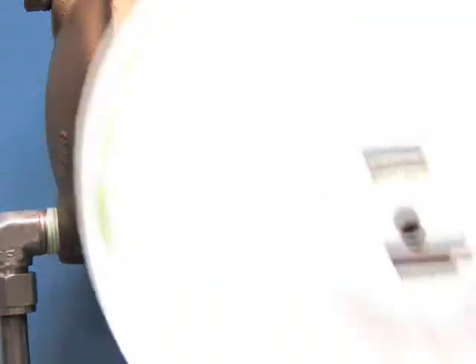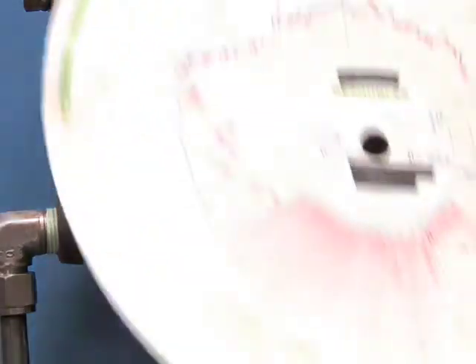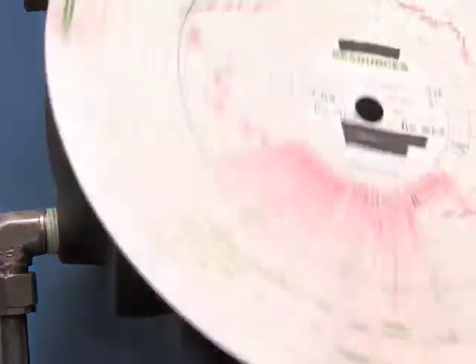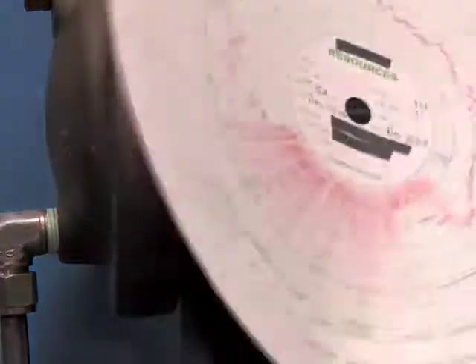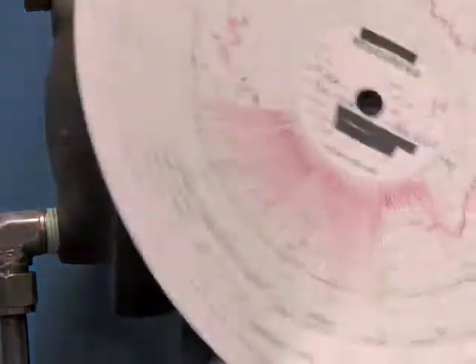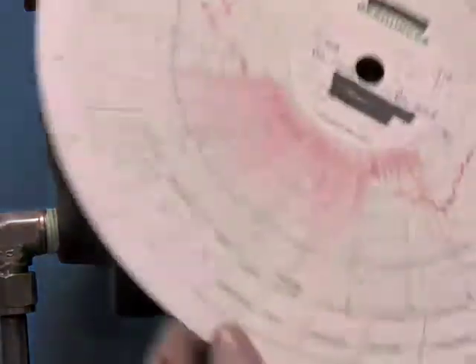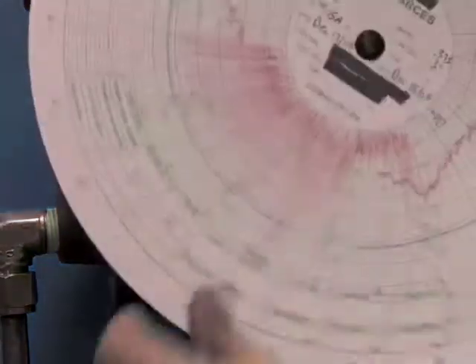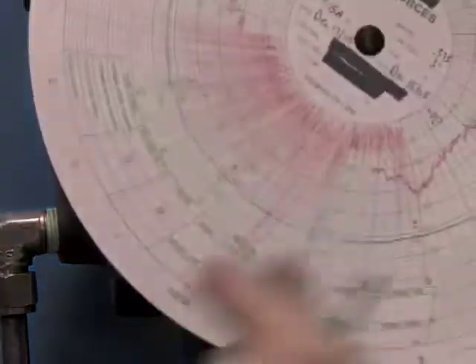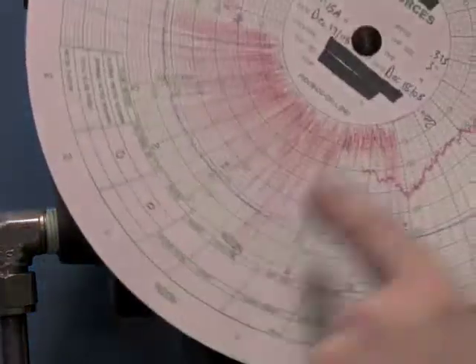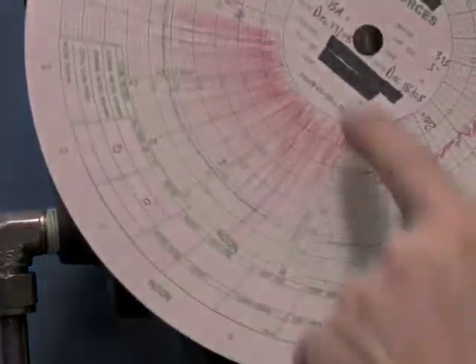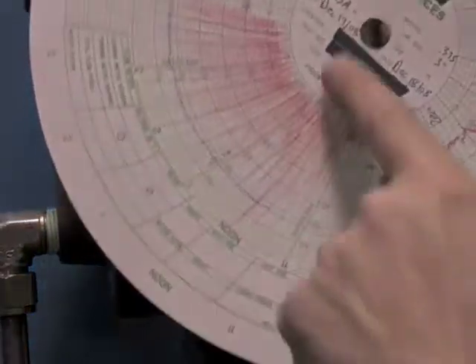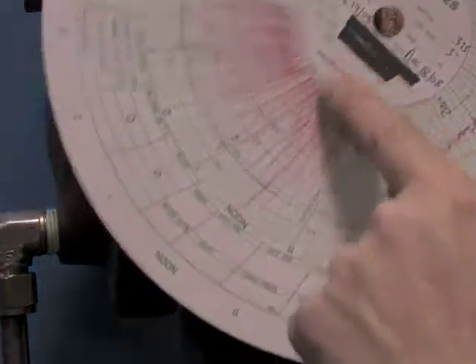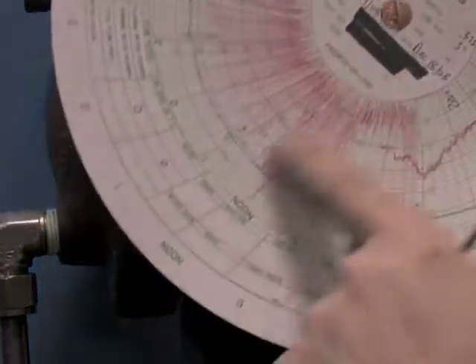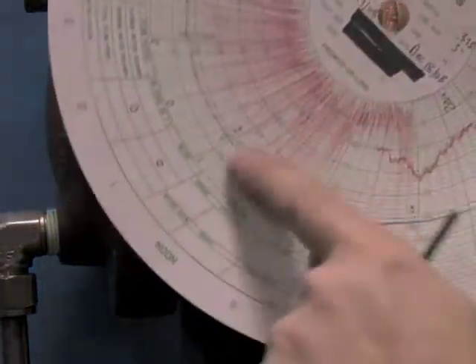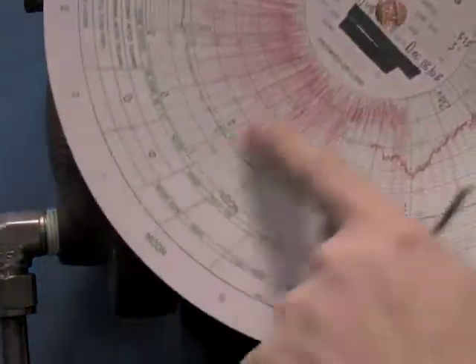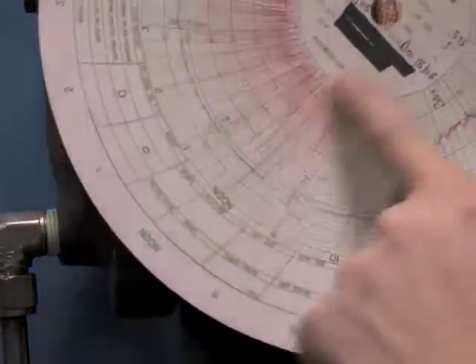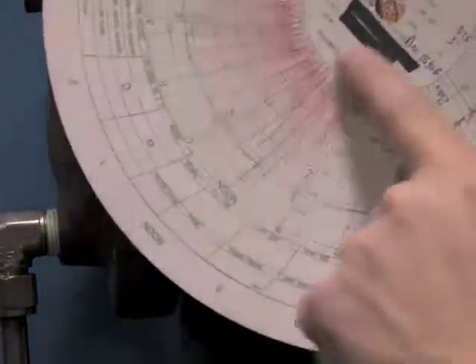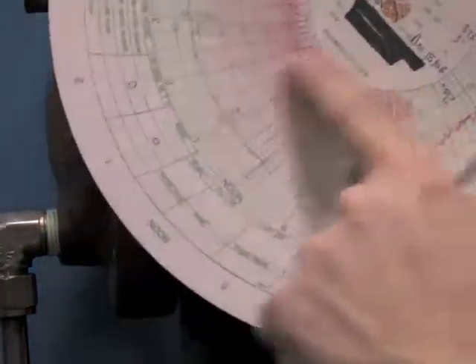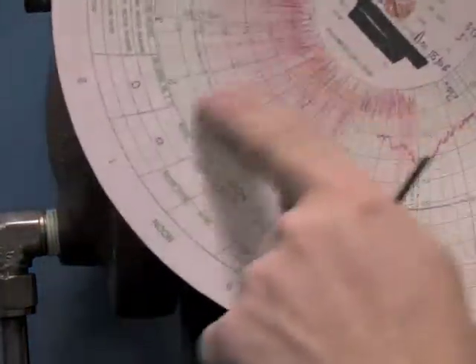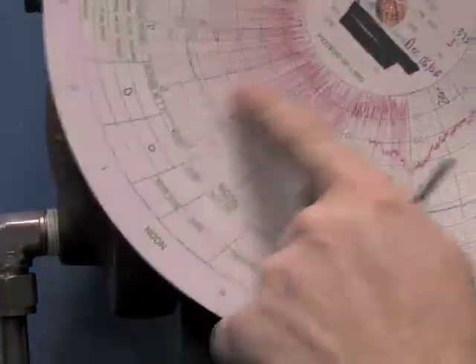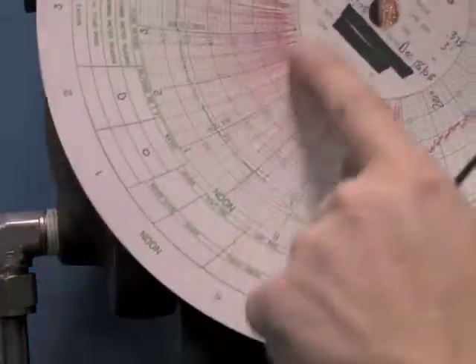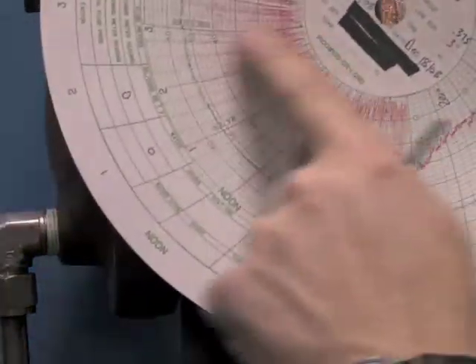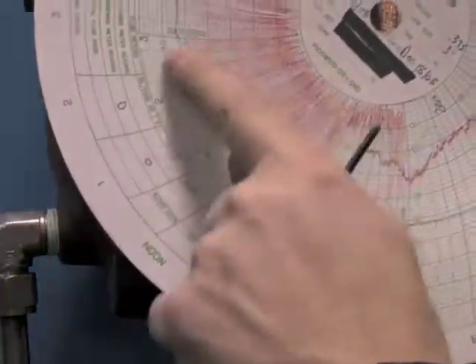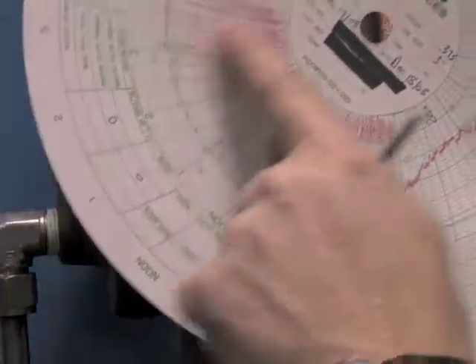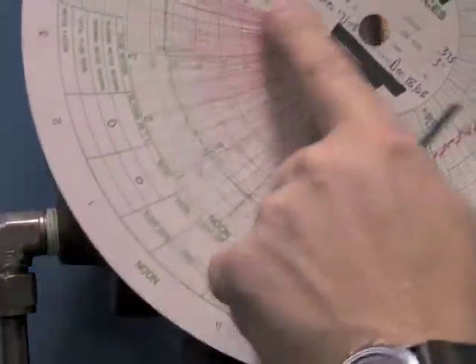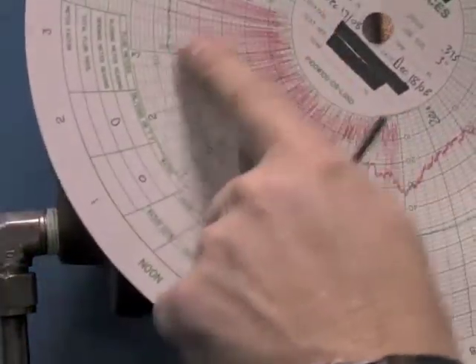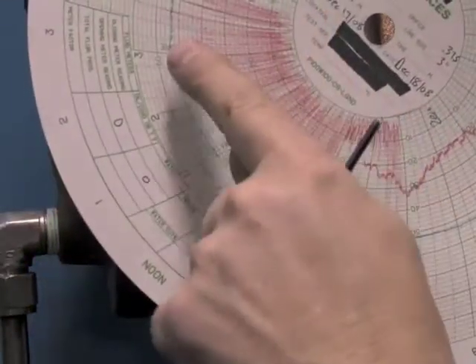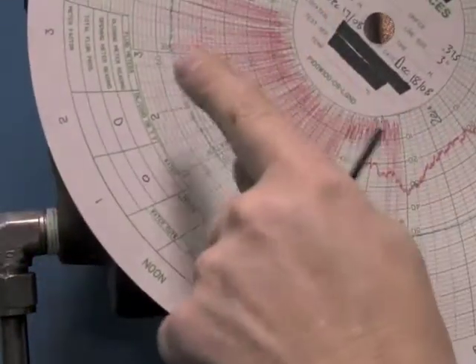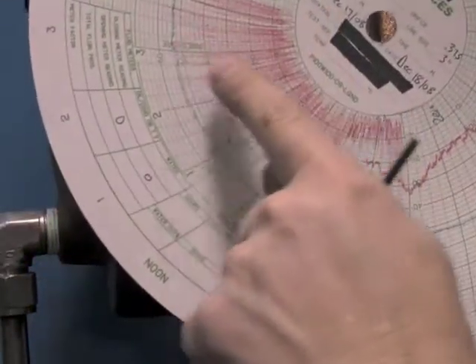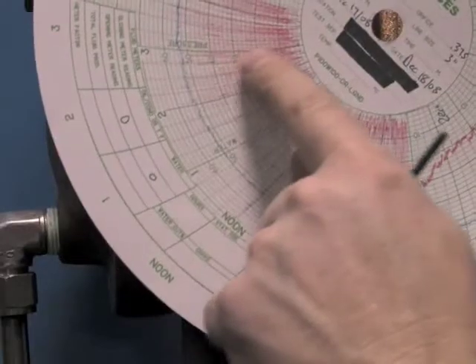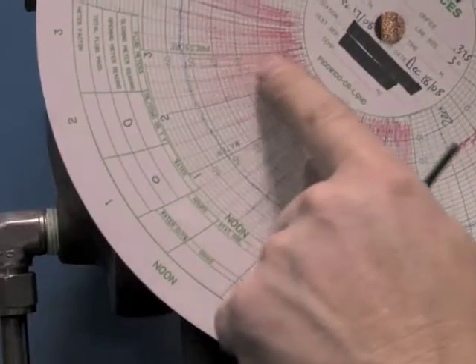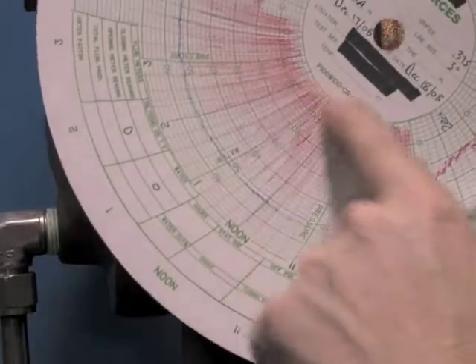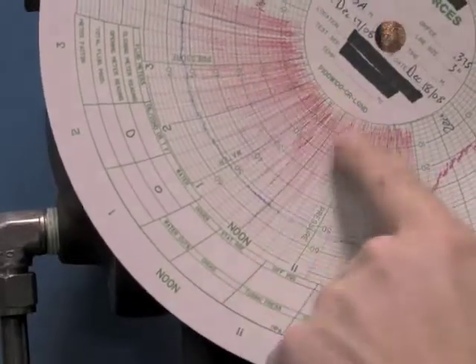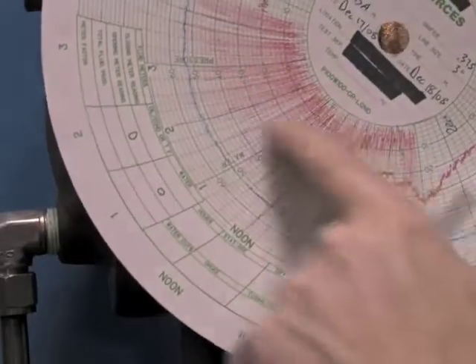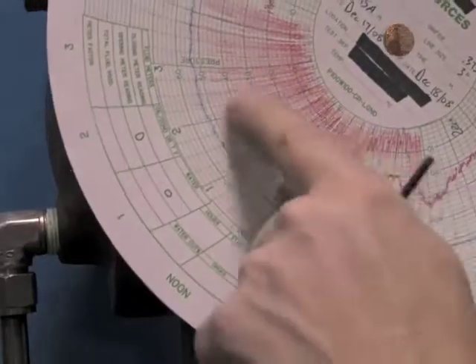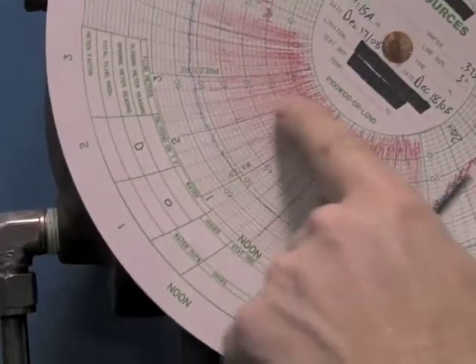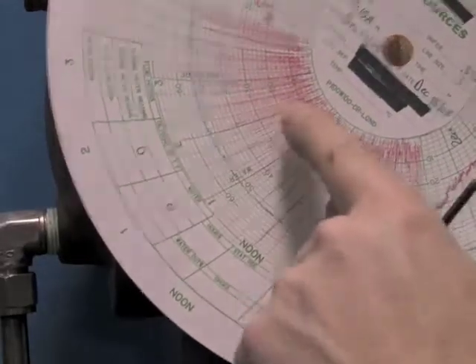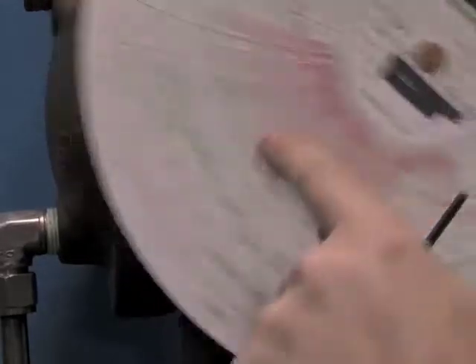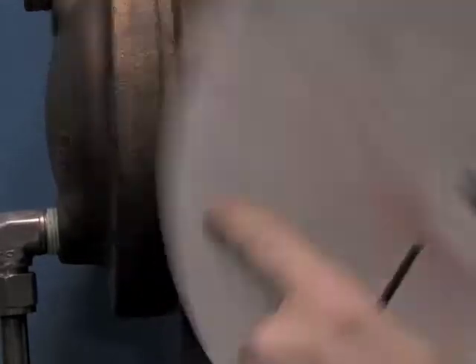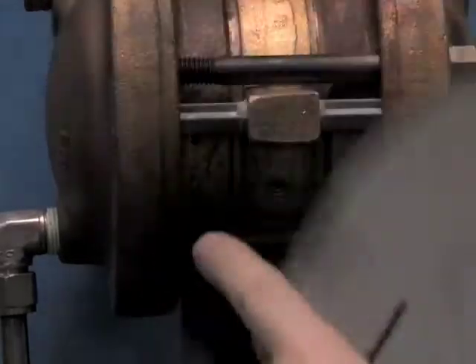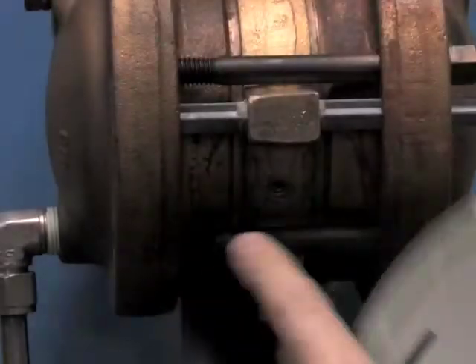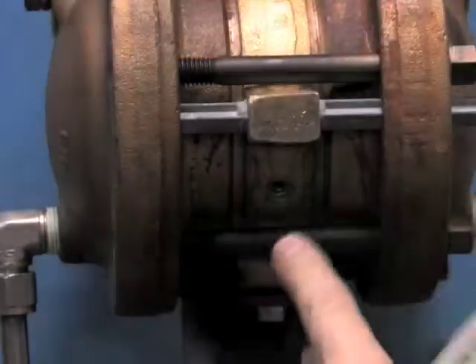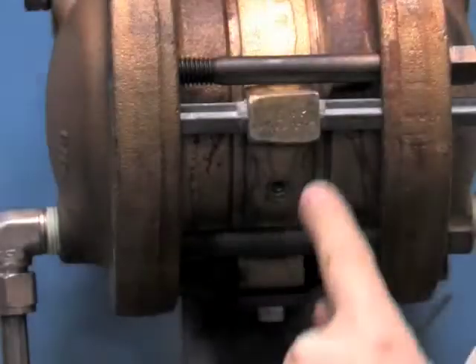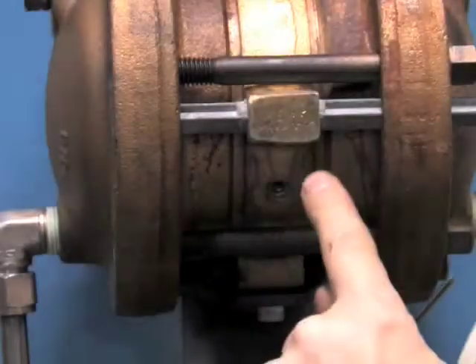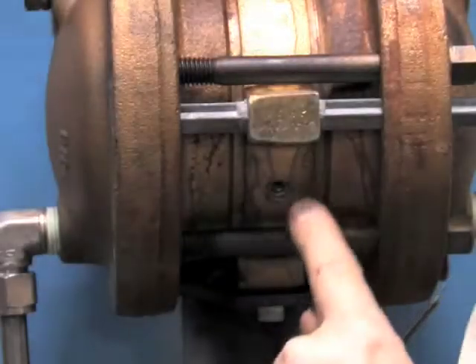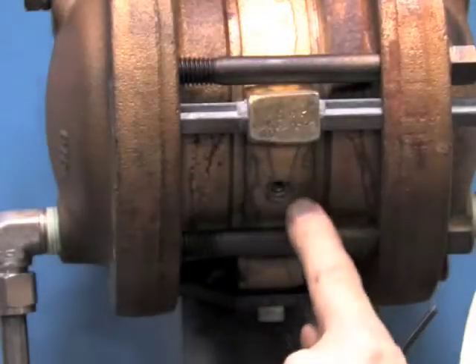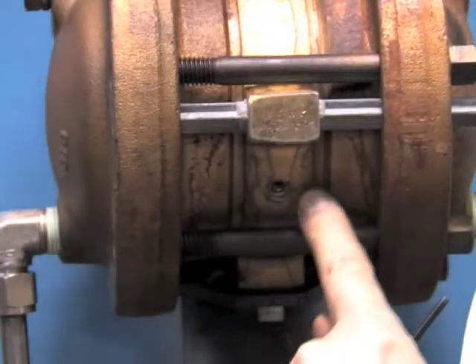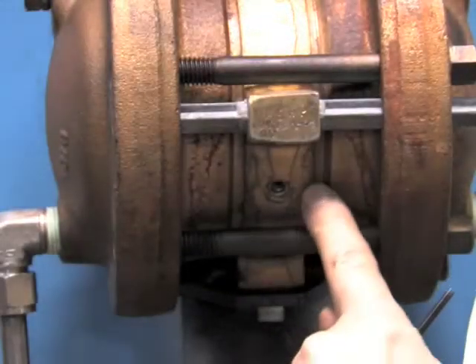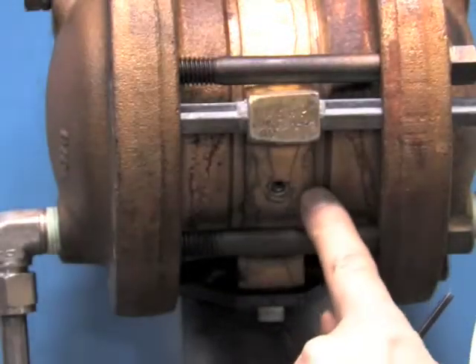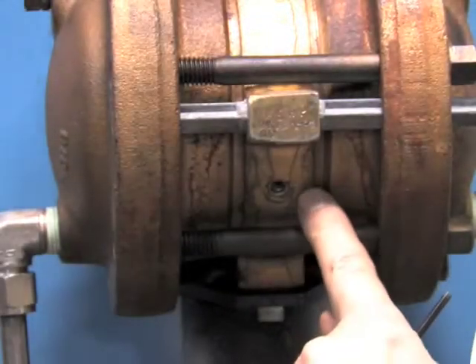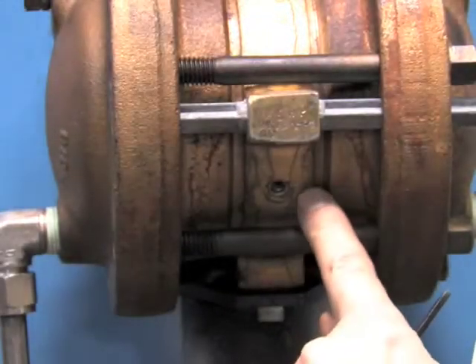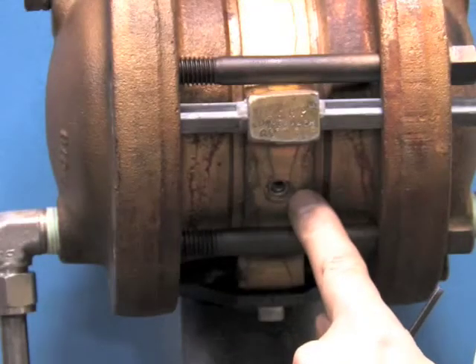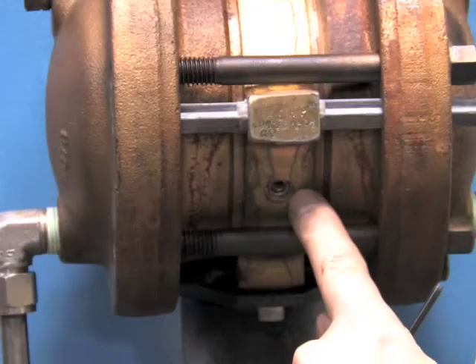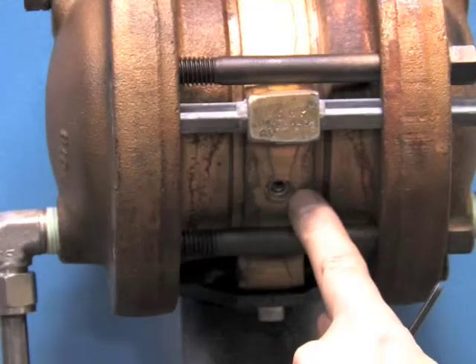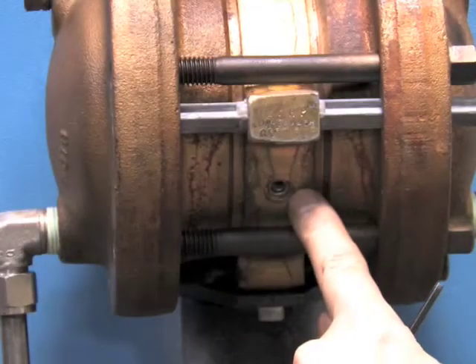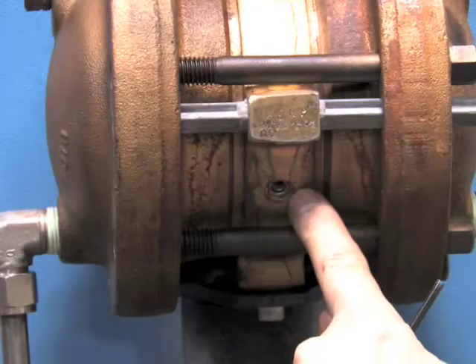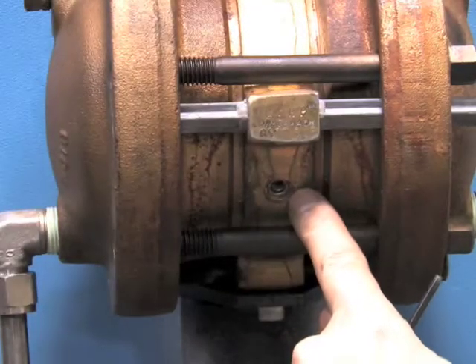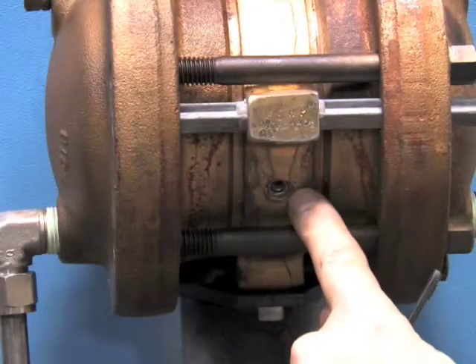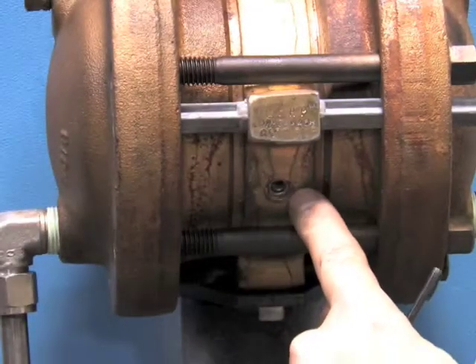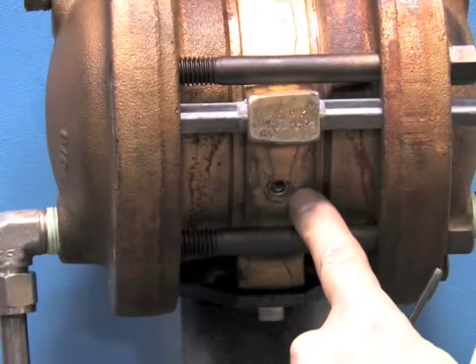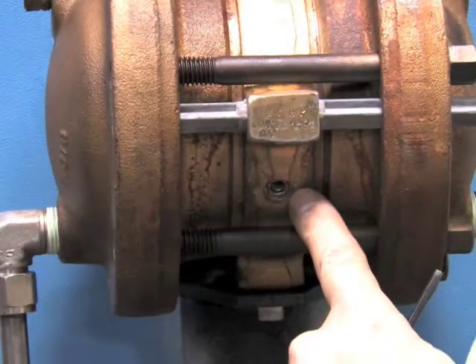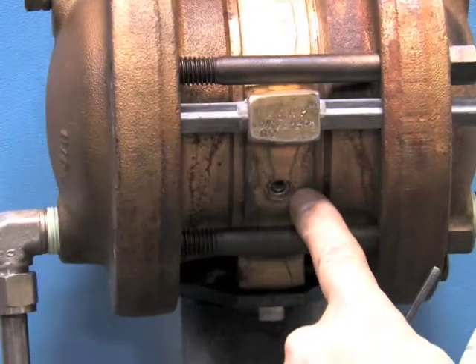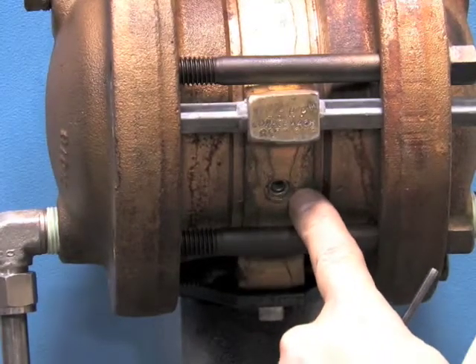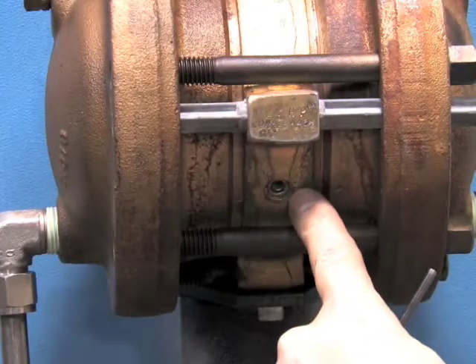If you find your chart is painting such as this, that simply means the dampener on the back of the bellows isn't tight.